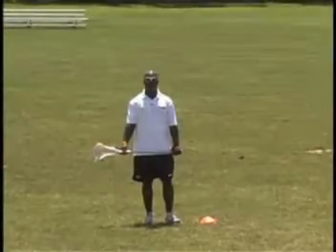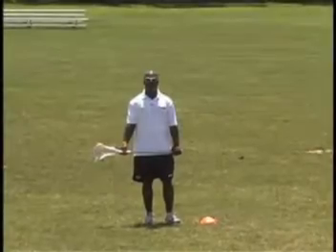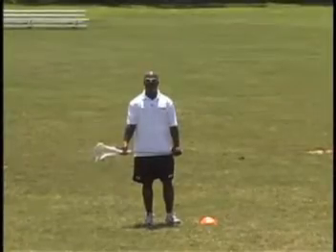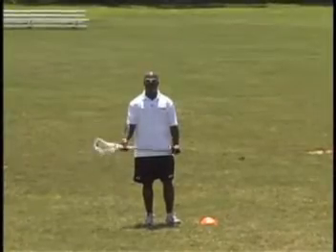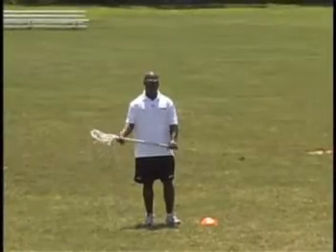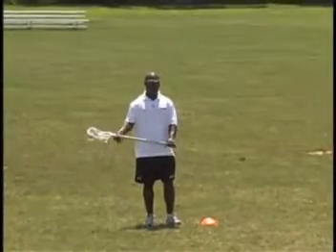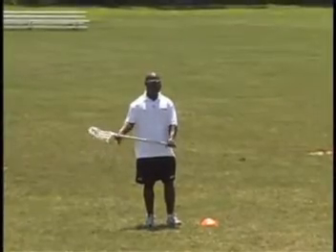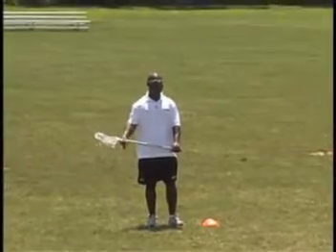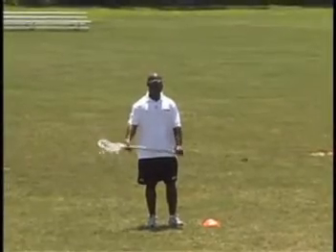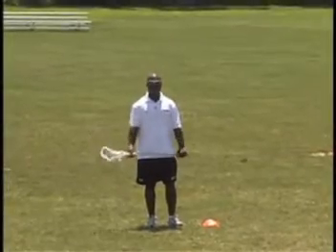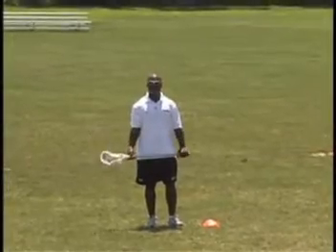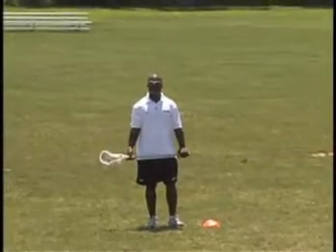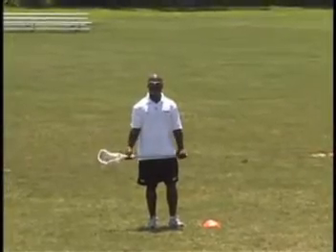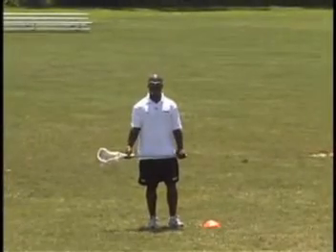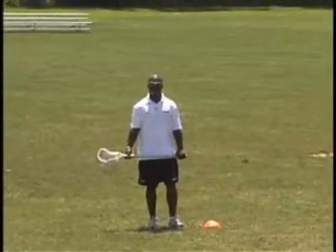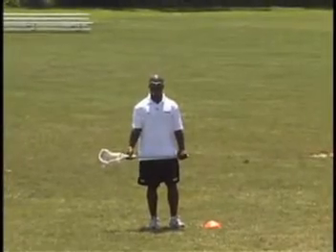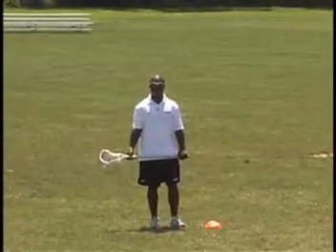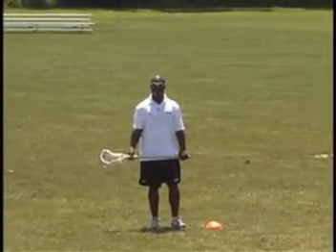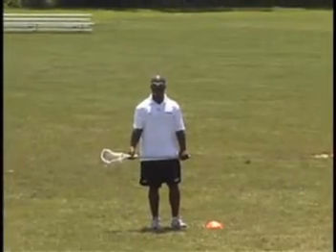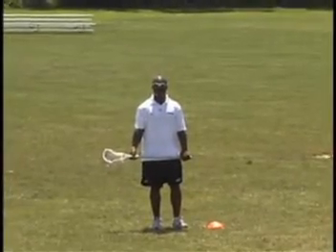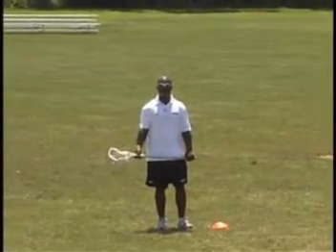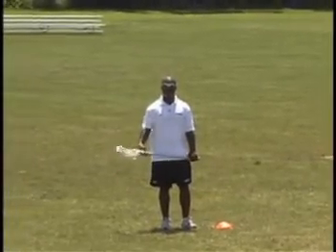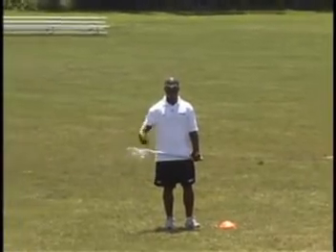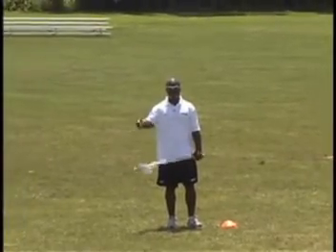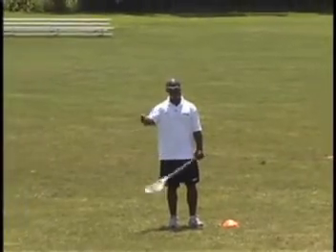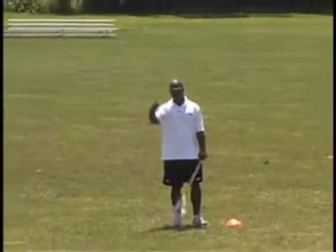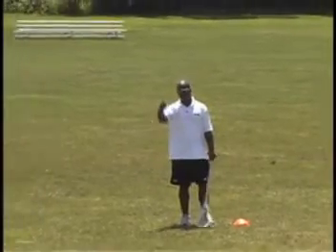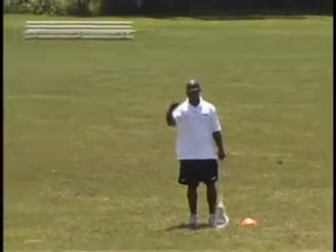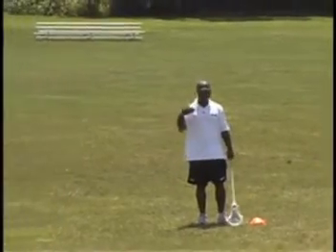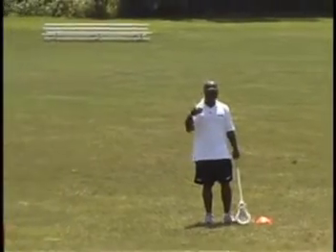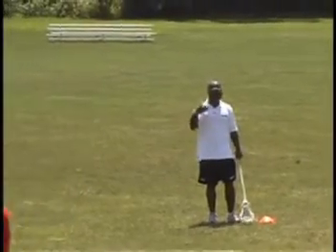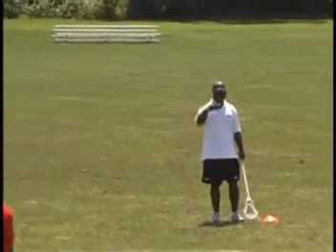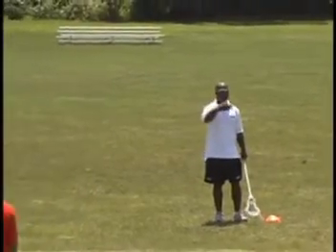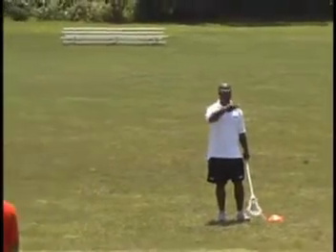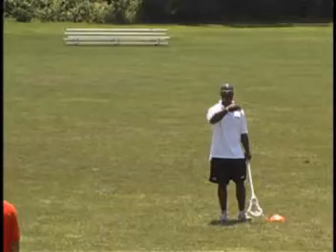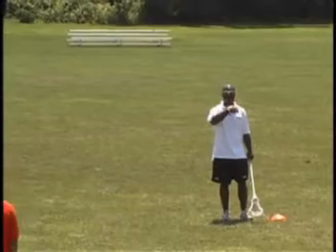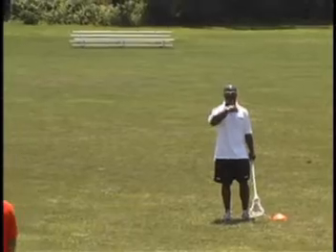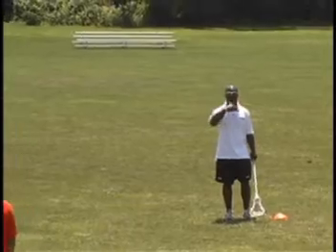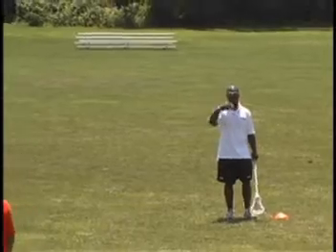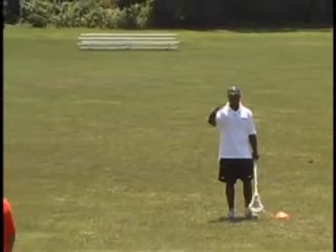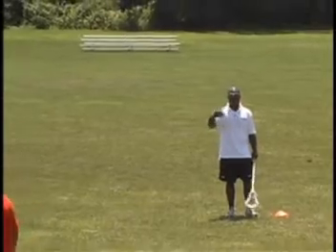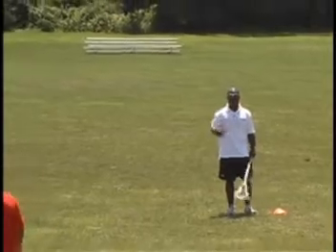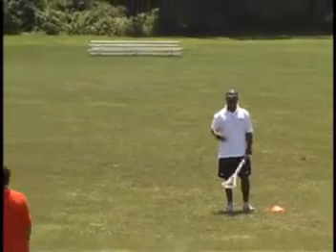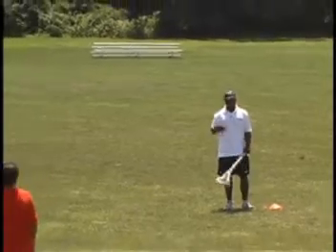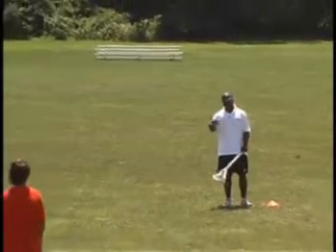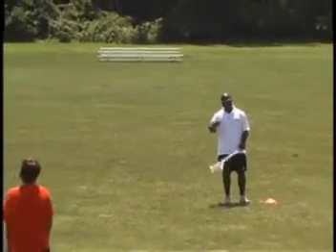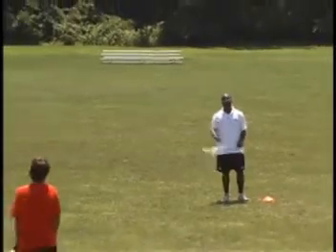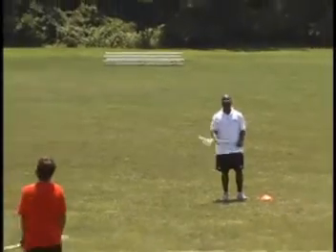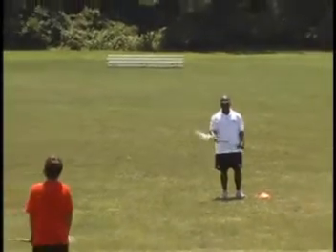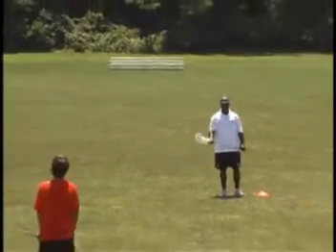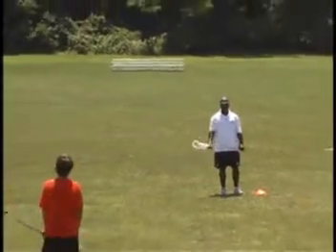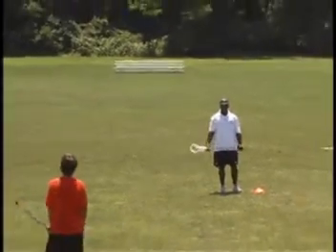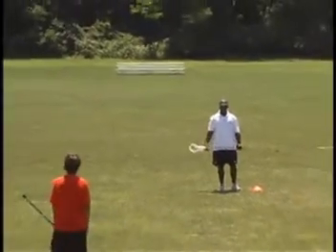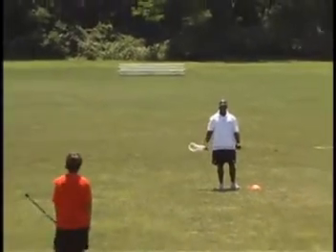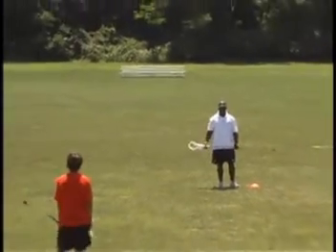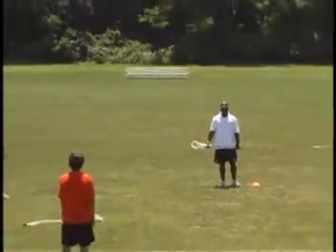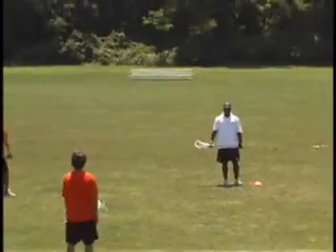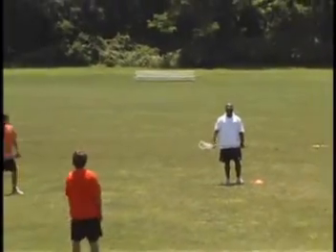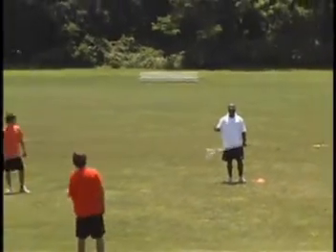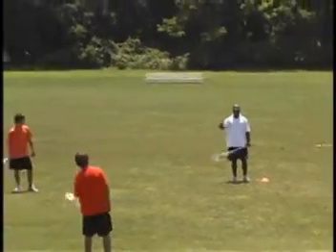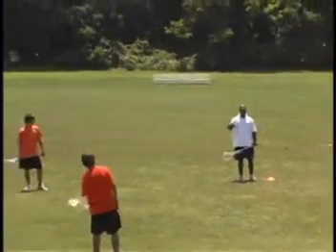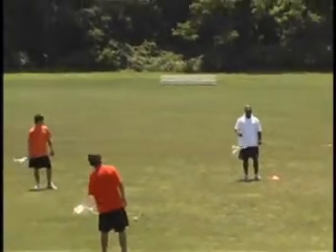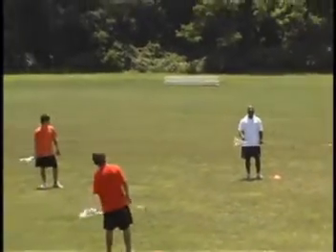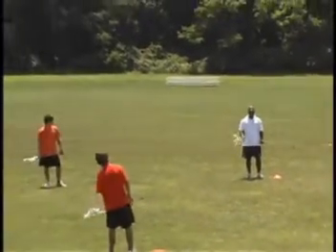This is our train shooting drill. We call it a train because the ball is going to constantly be moving in a zigzag formation from player to player.